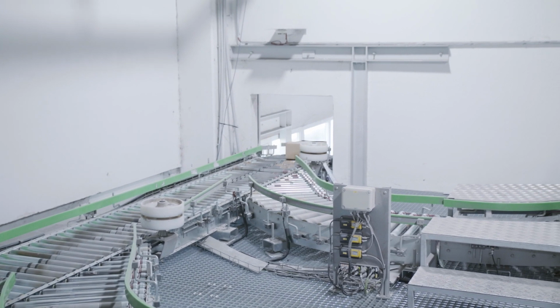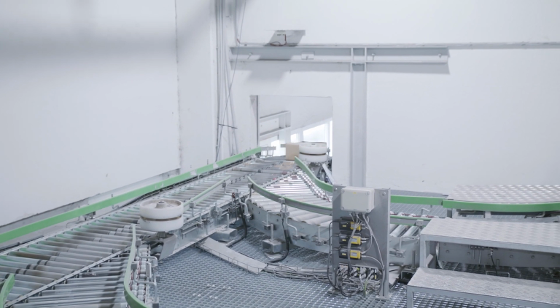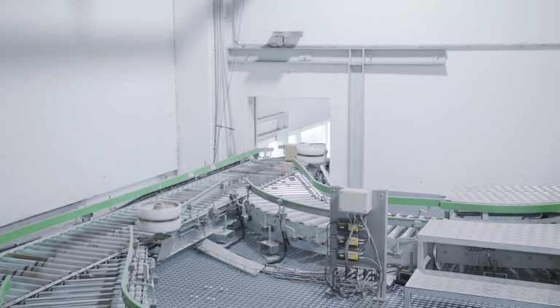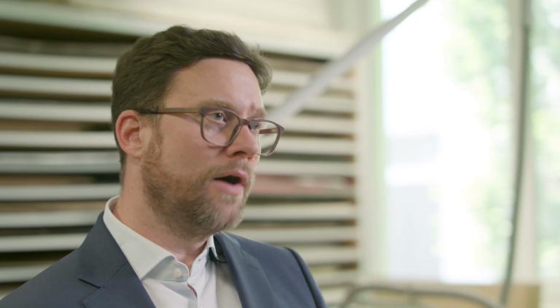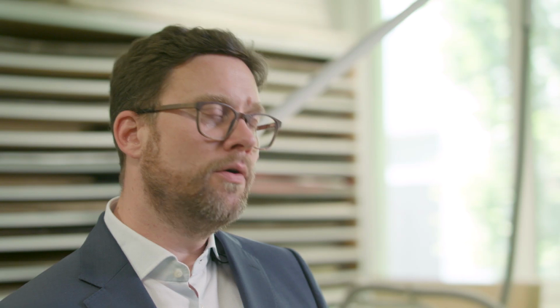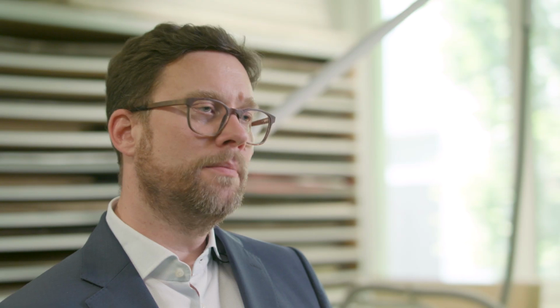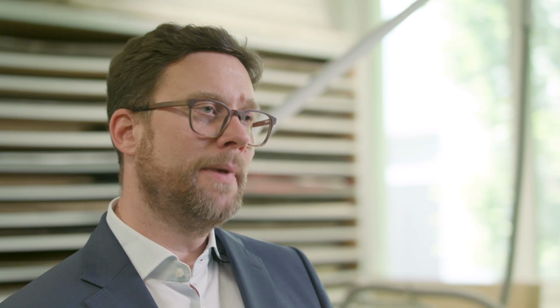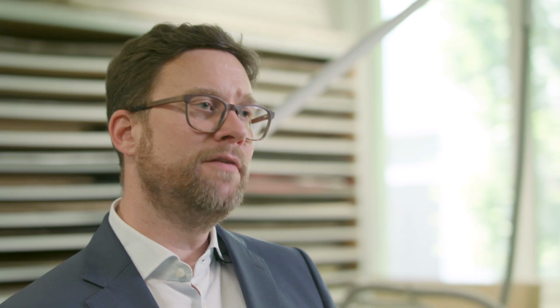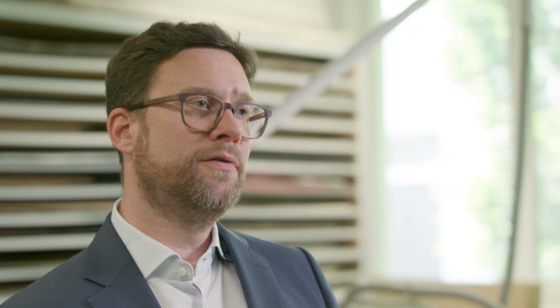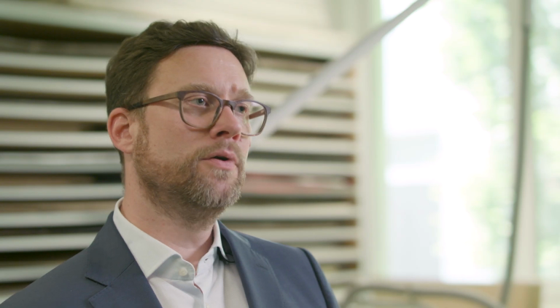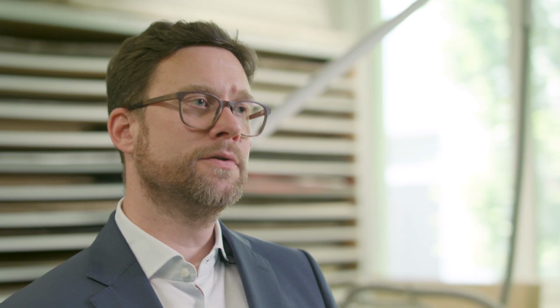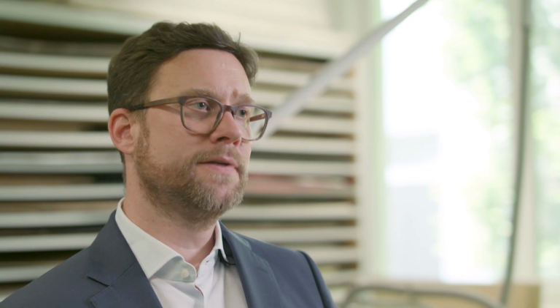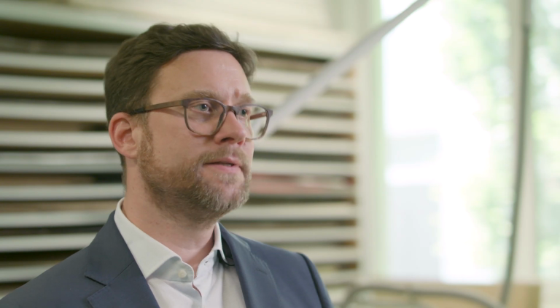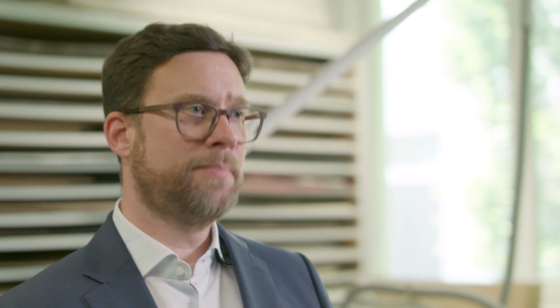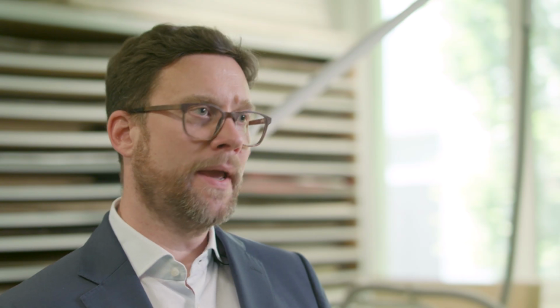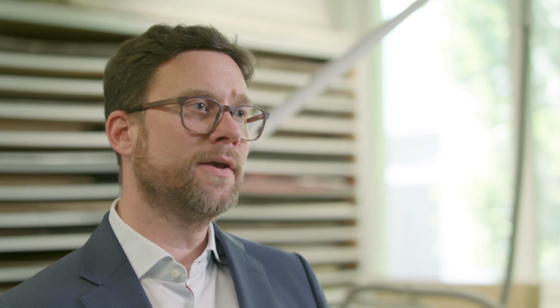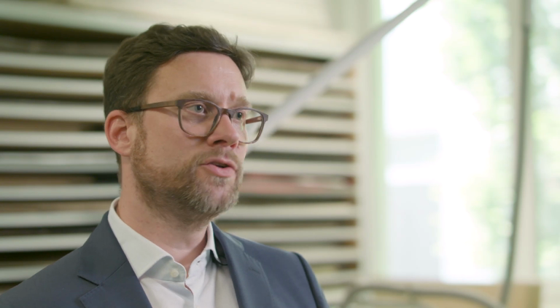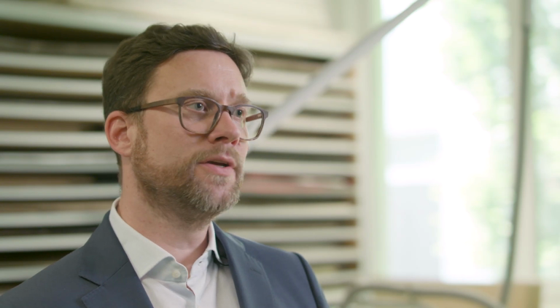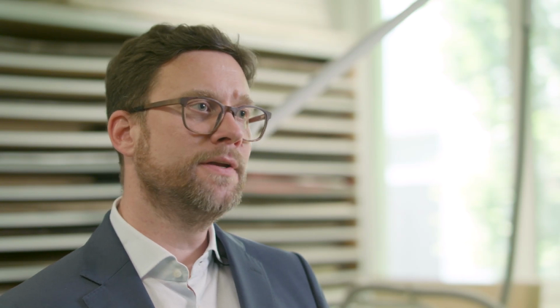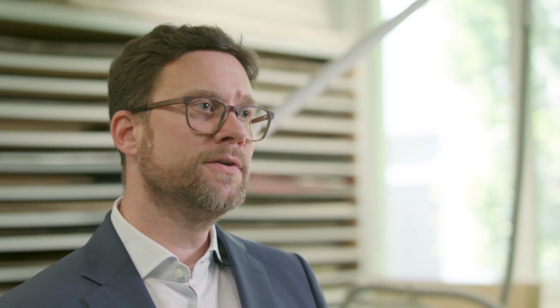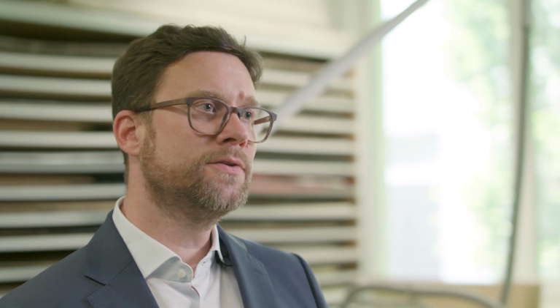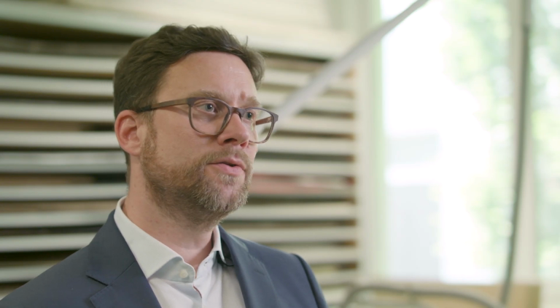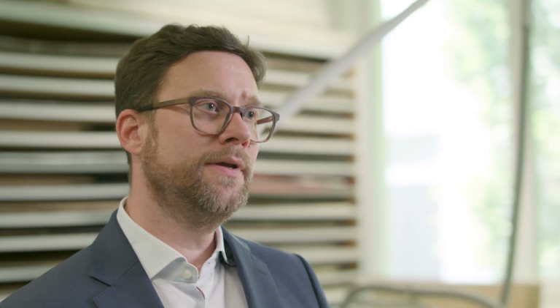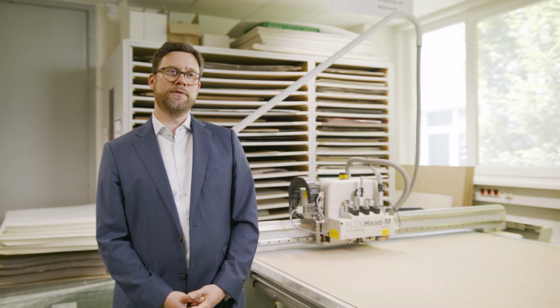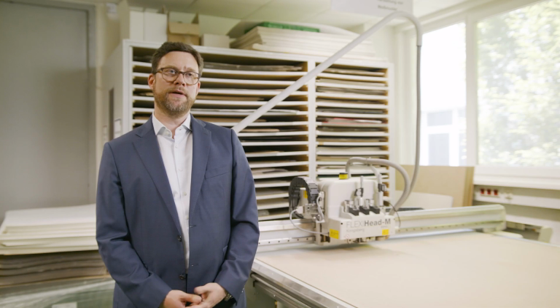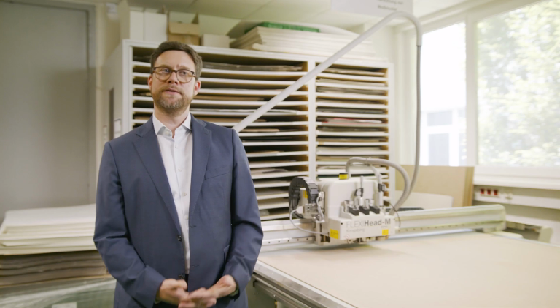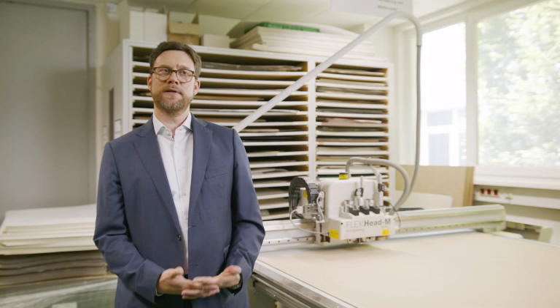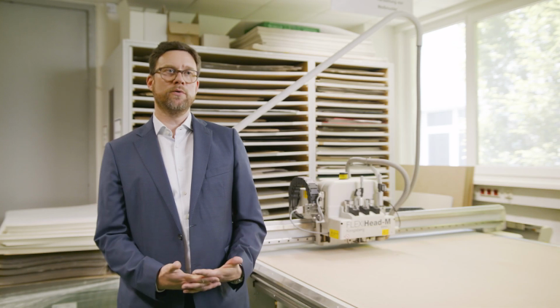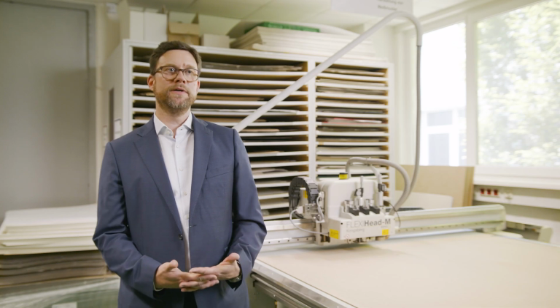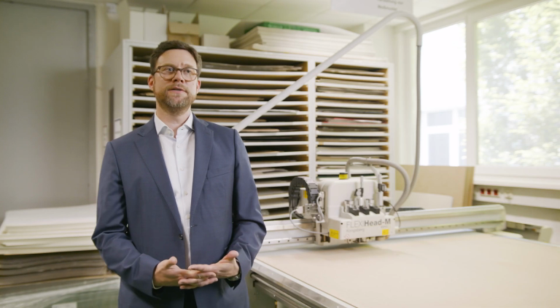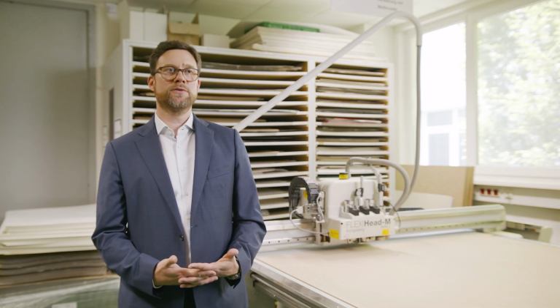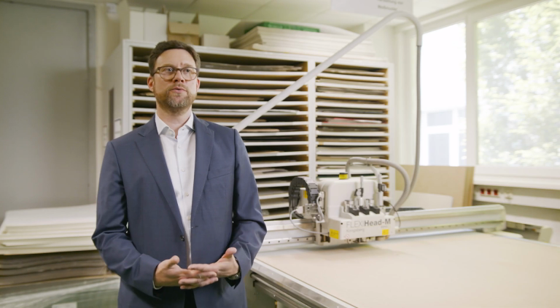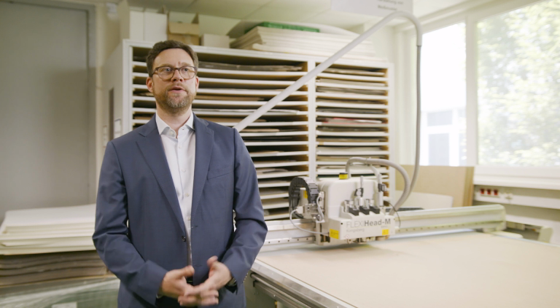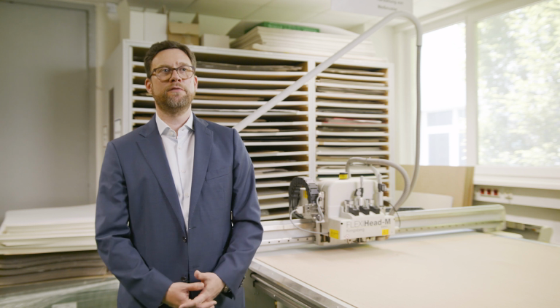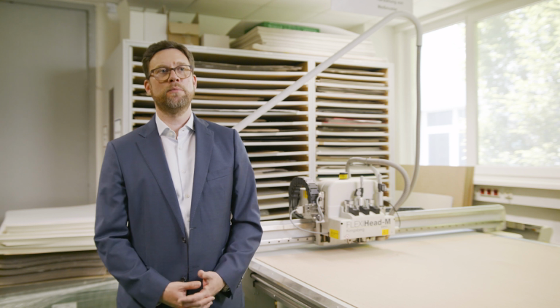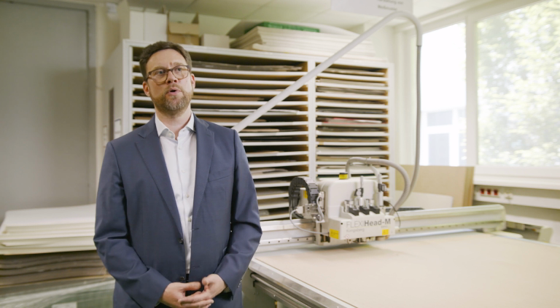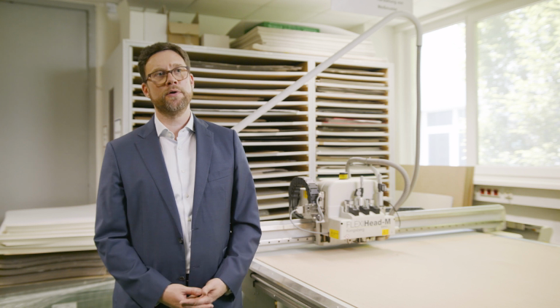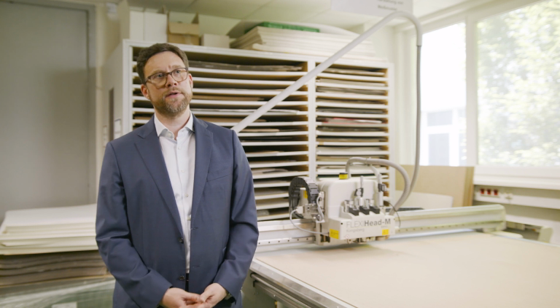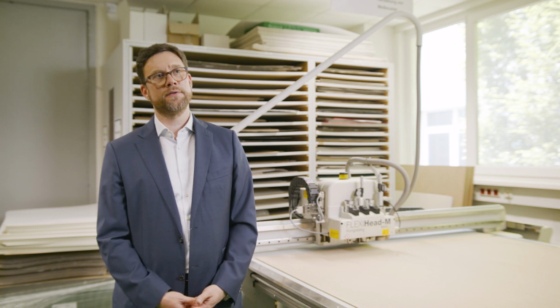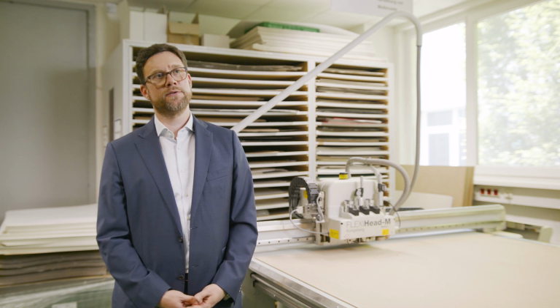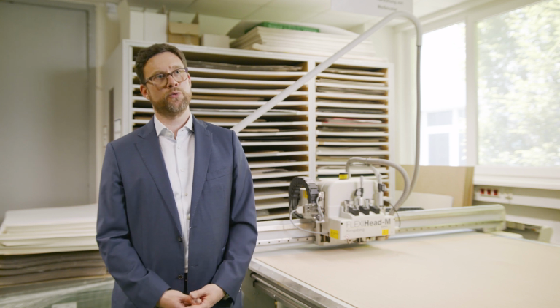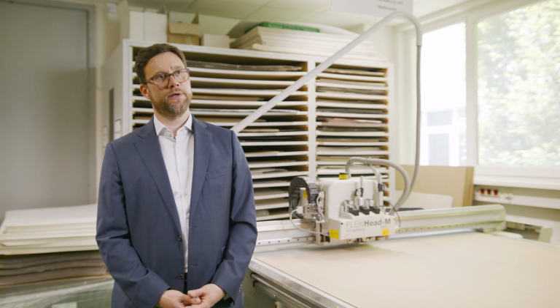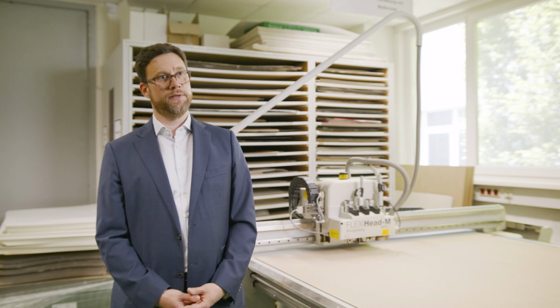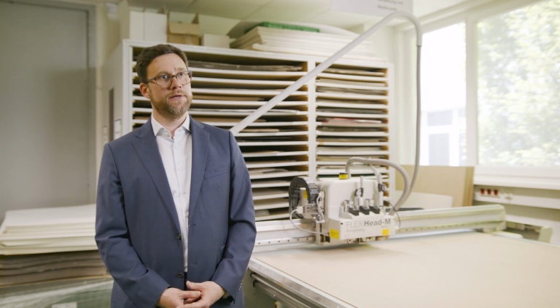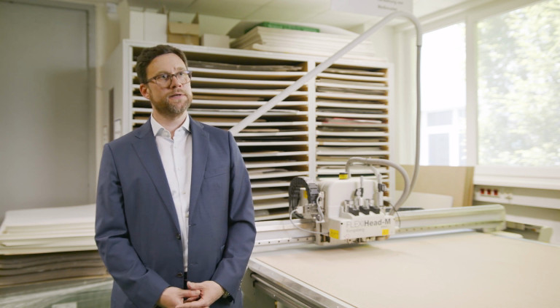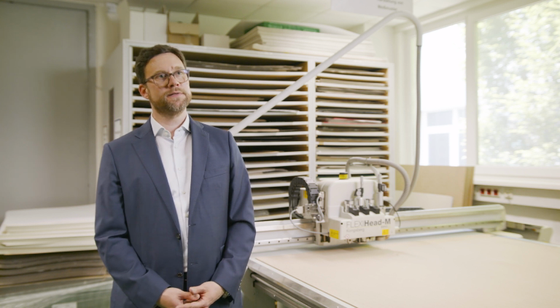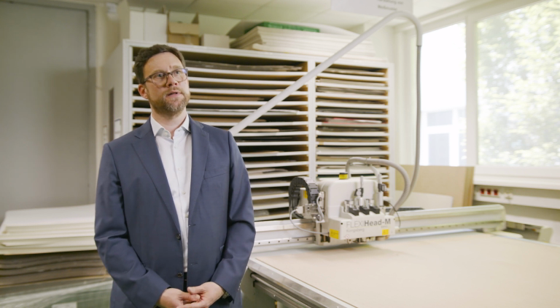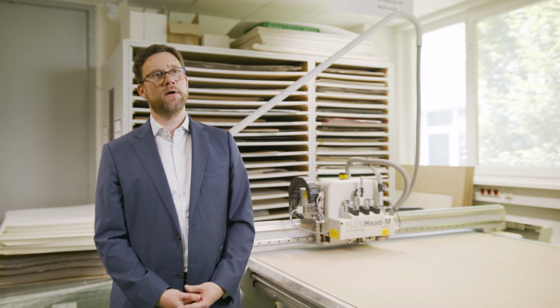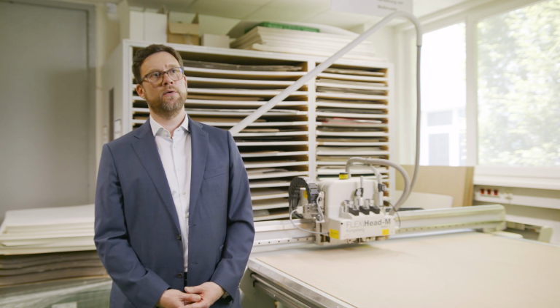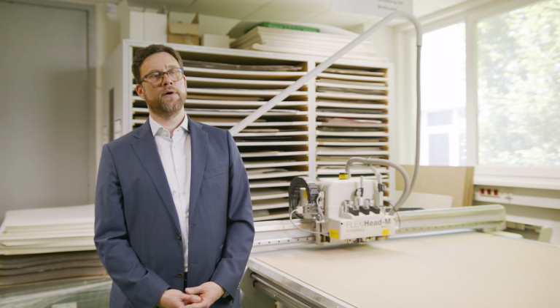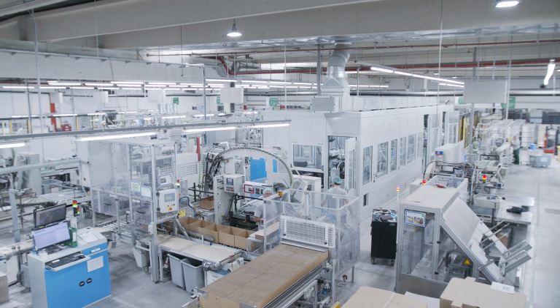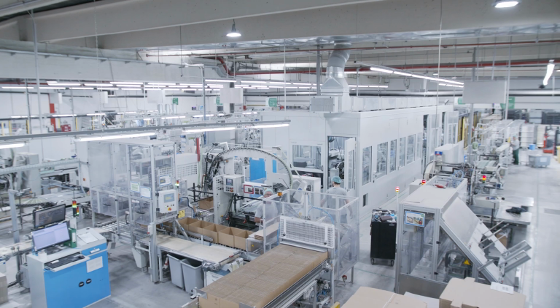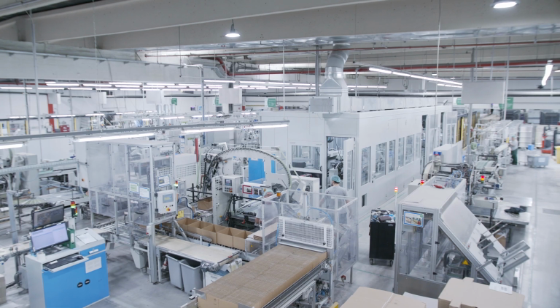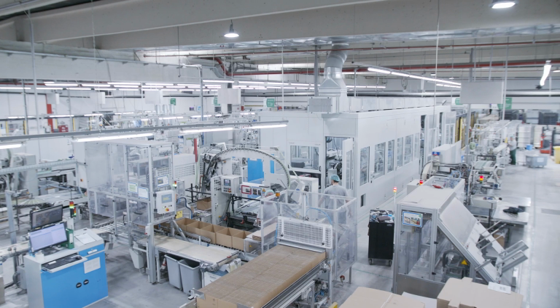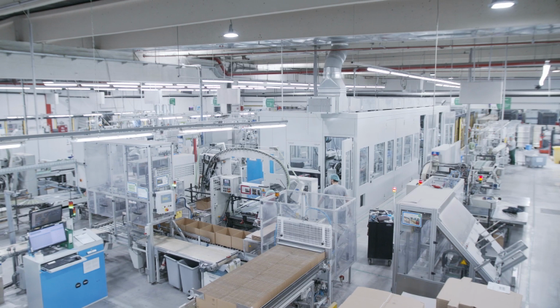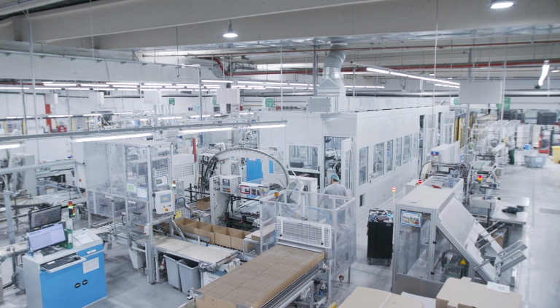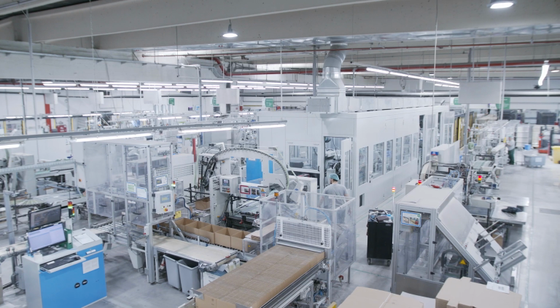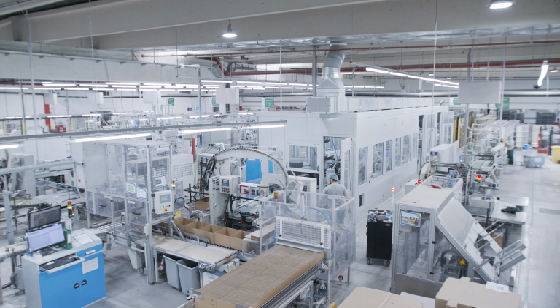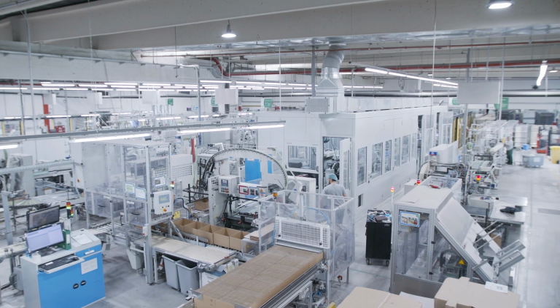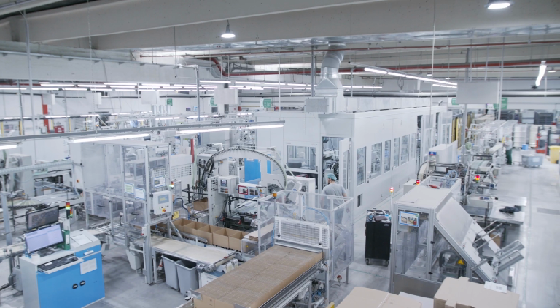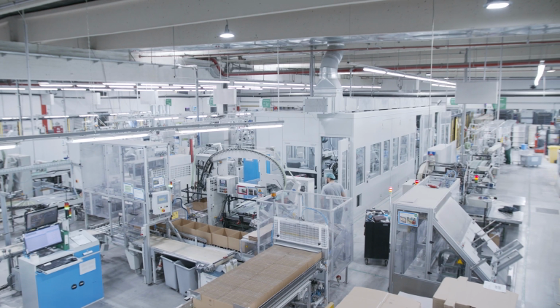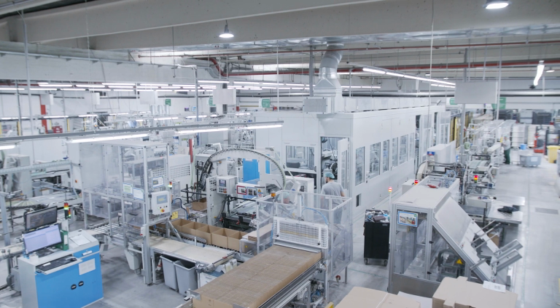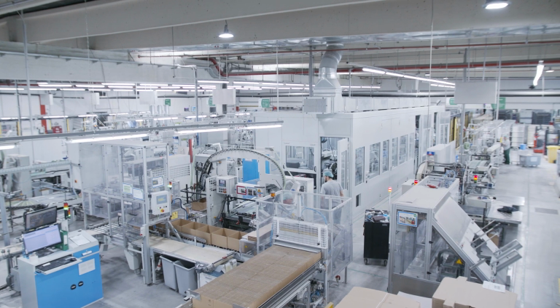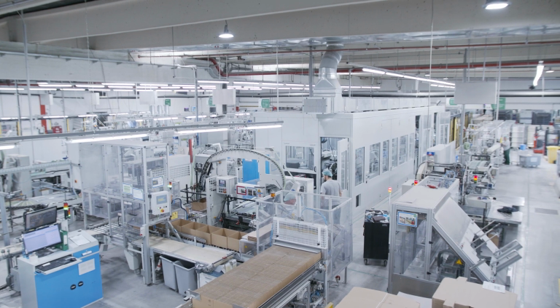Our main focus is the packaging industry. That is our history for more than 20 years now, and we stay in the packaging industry.